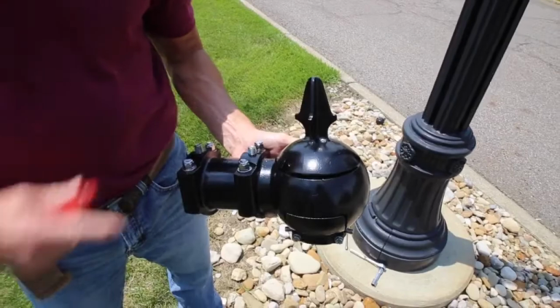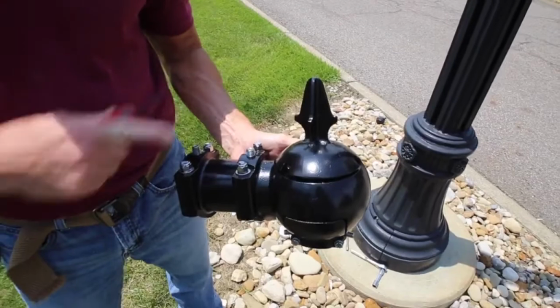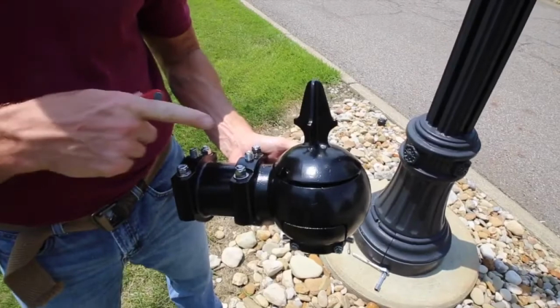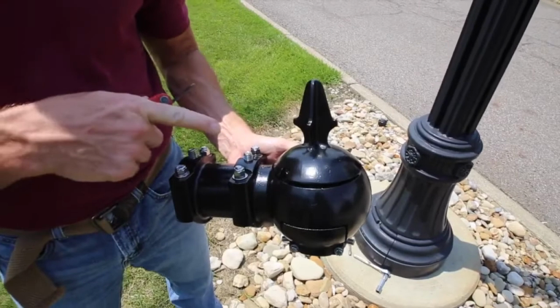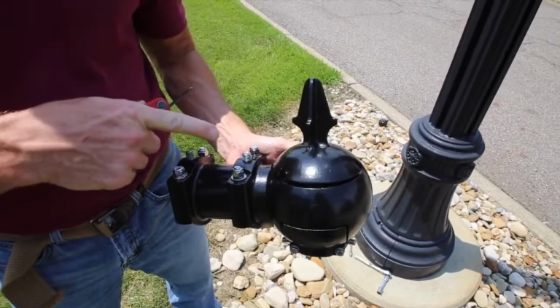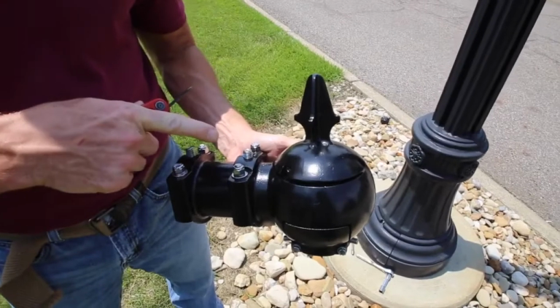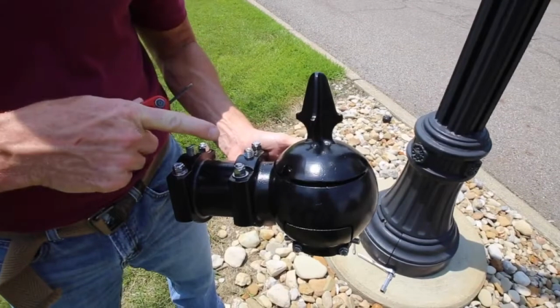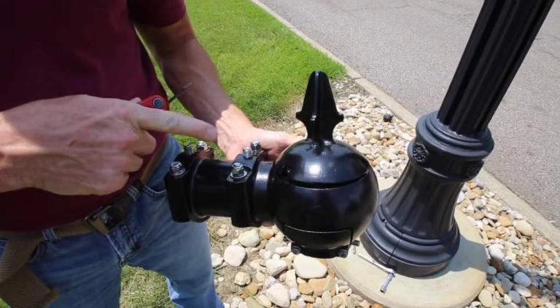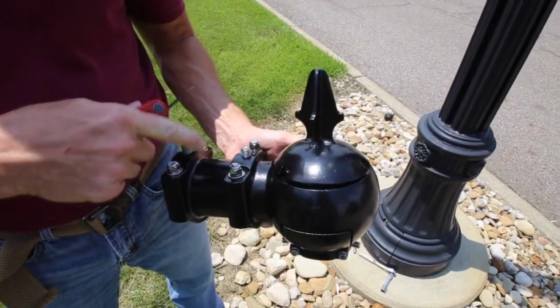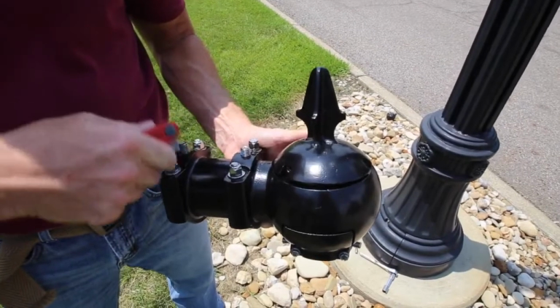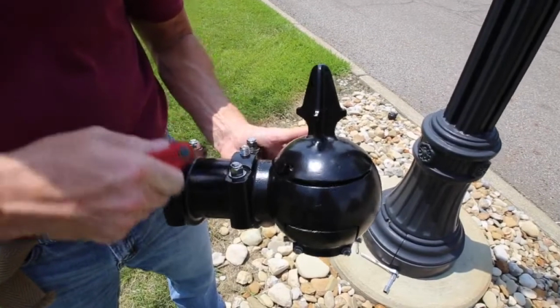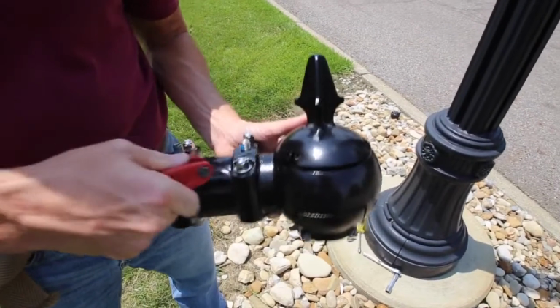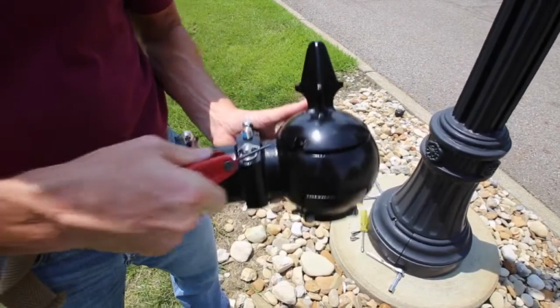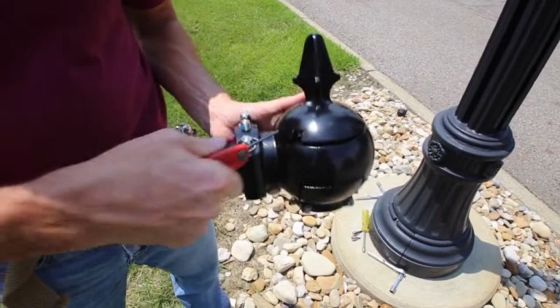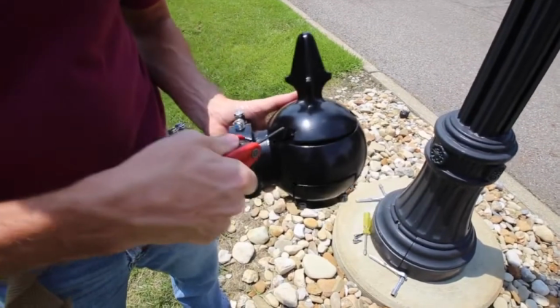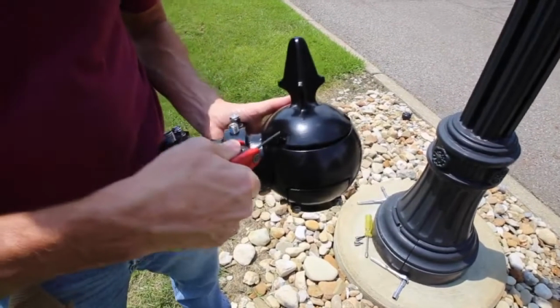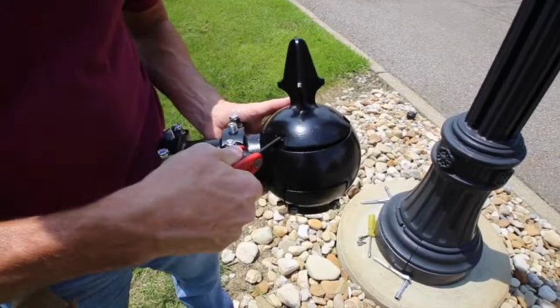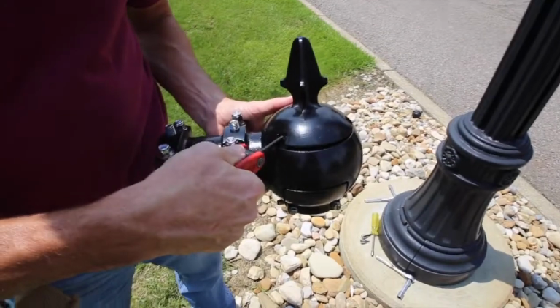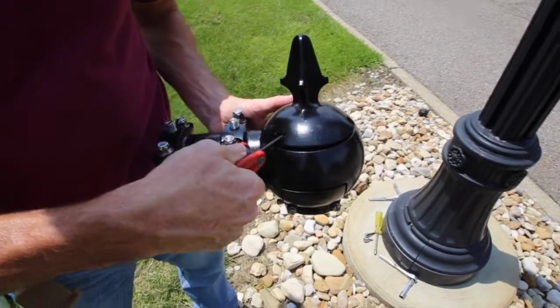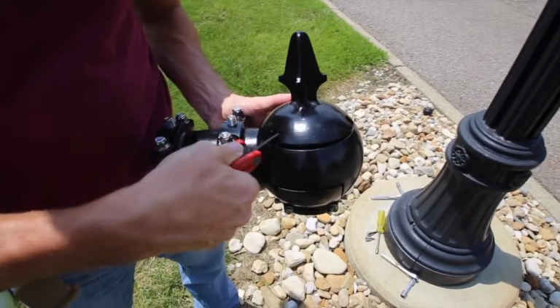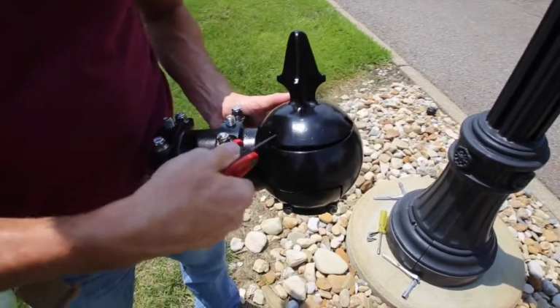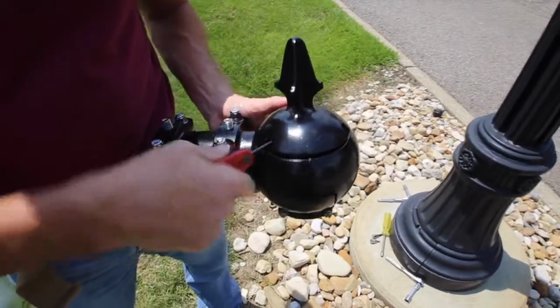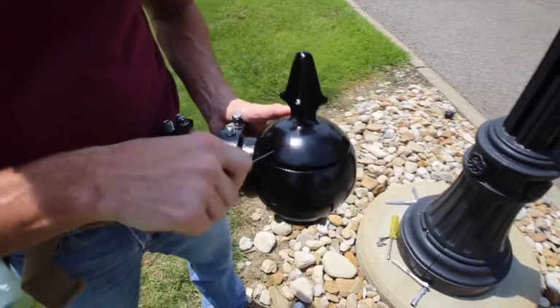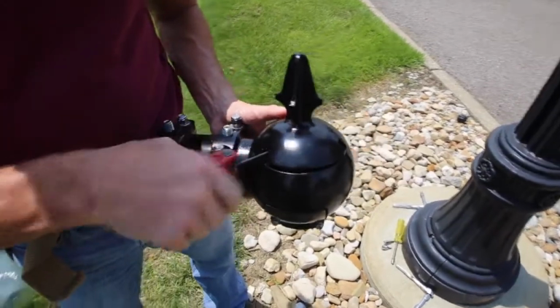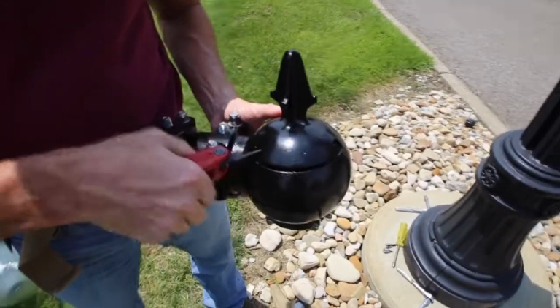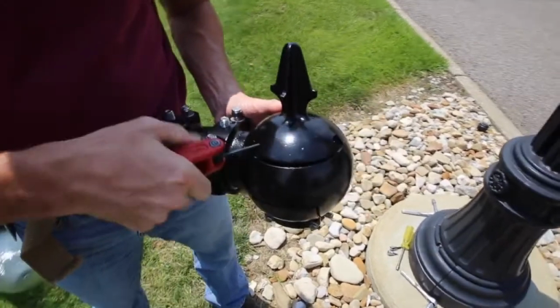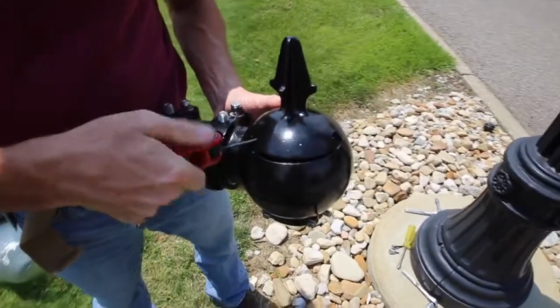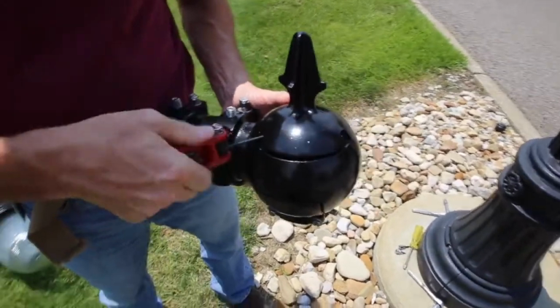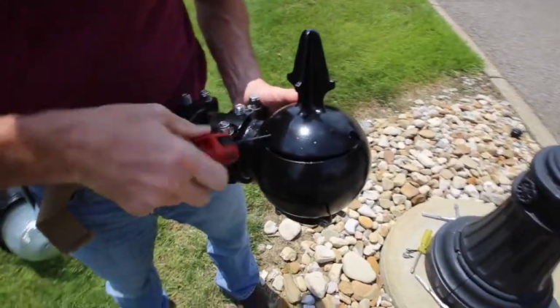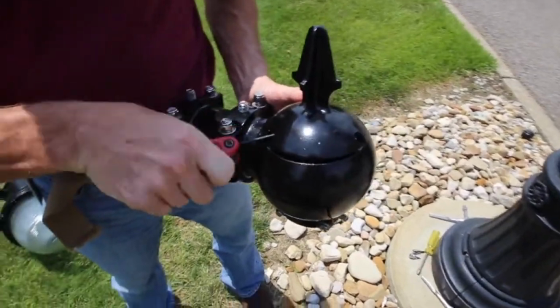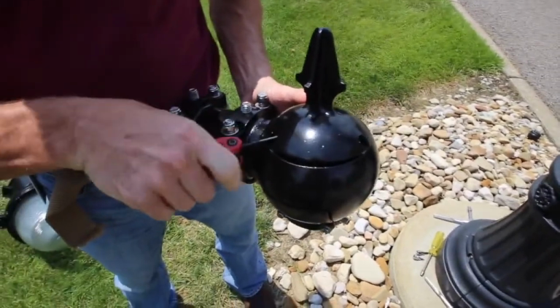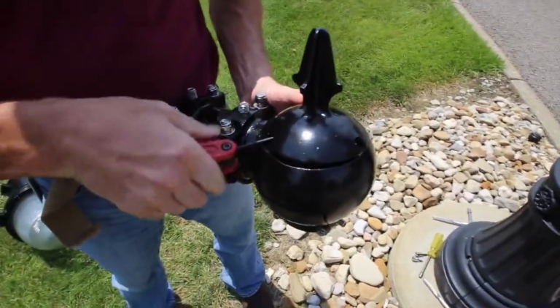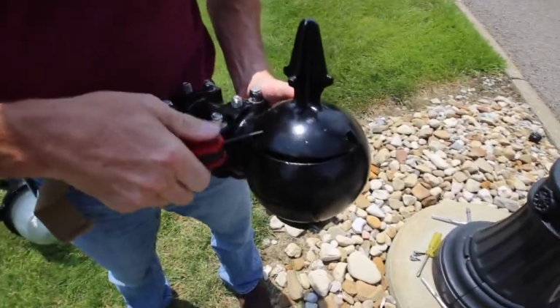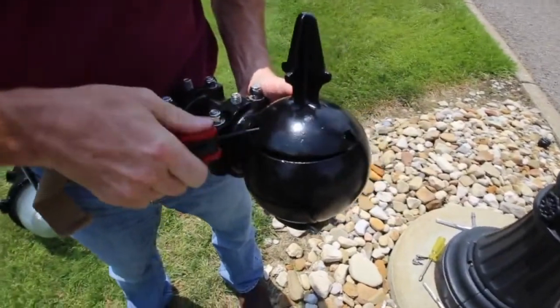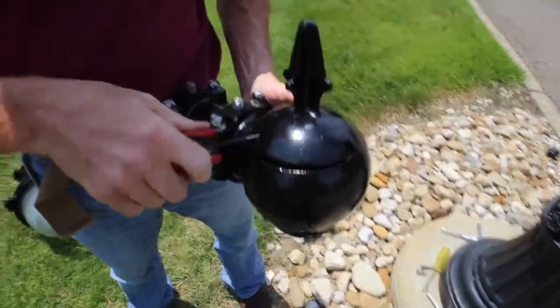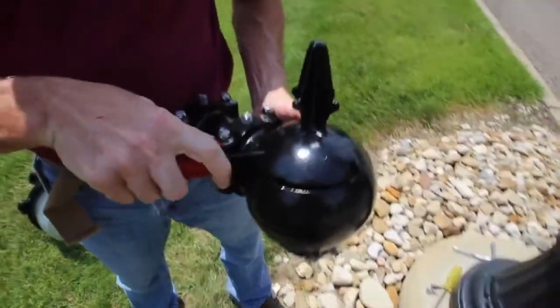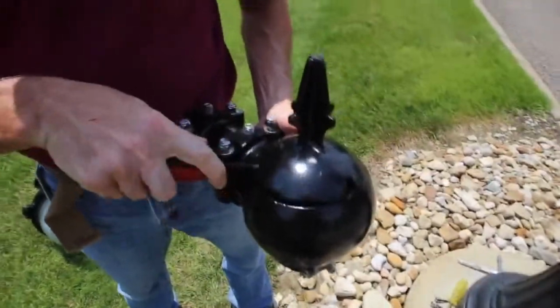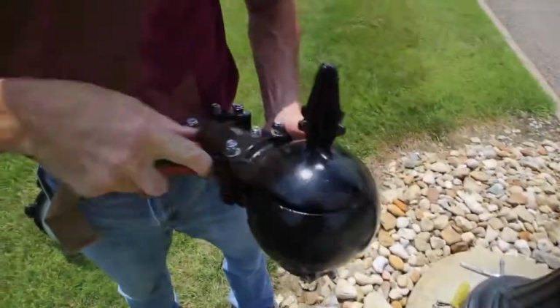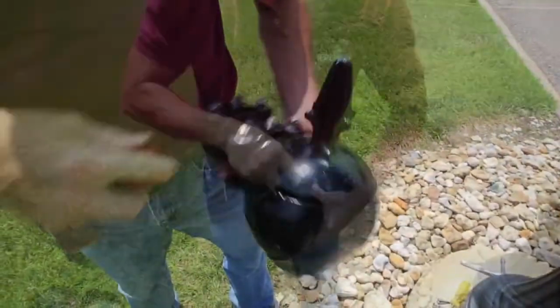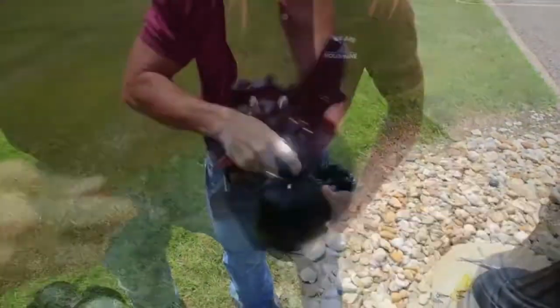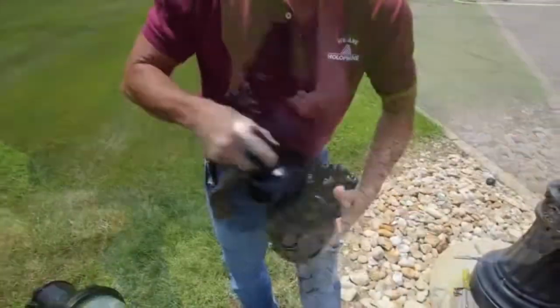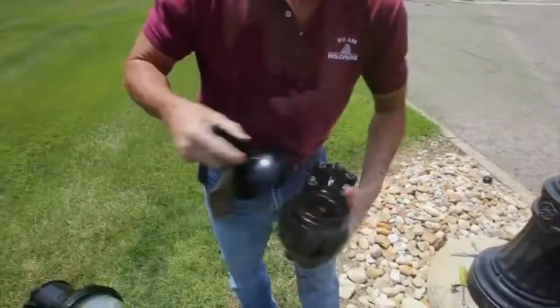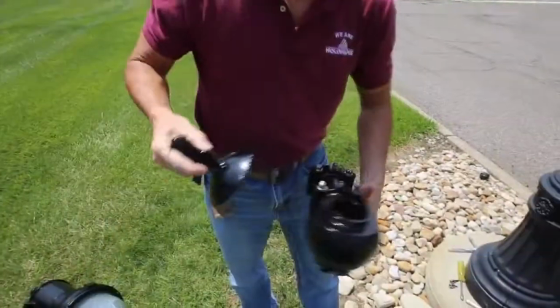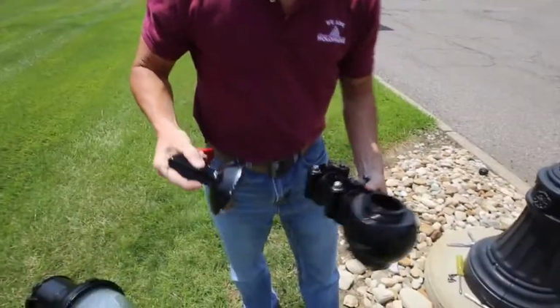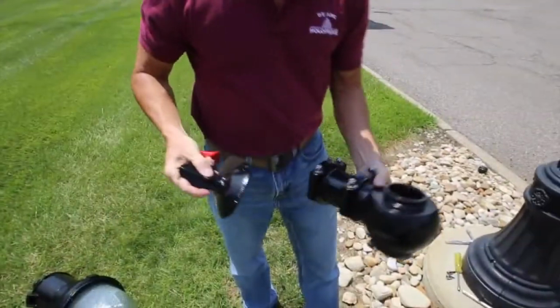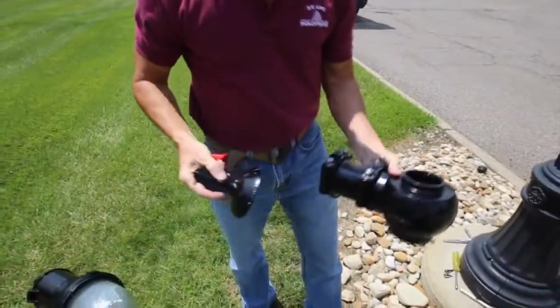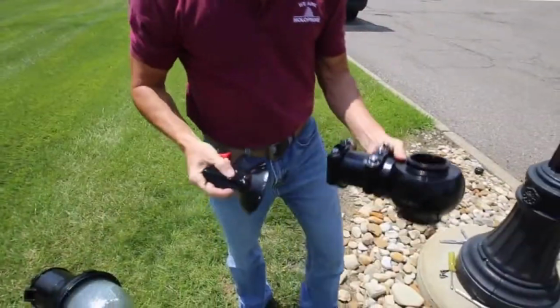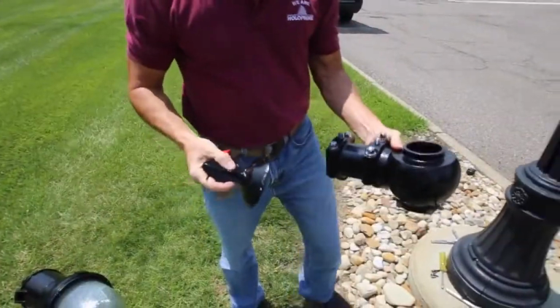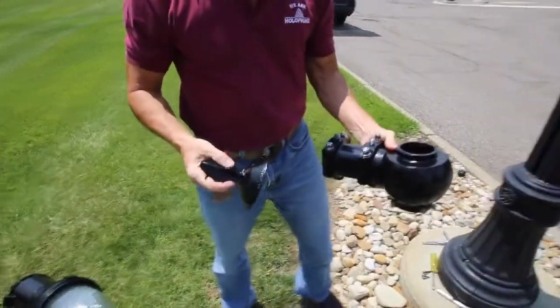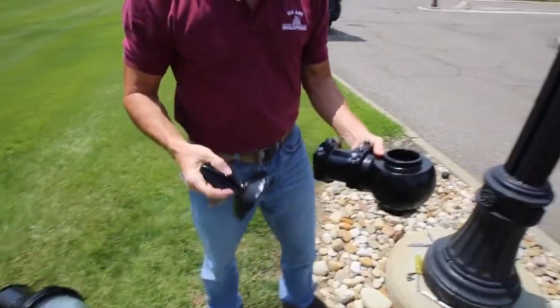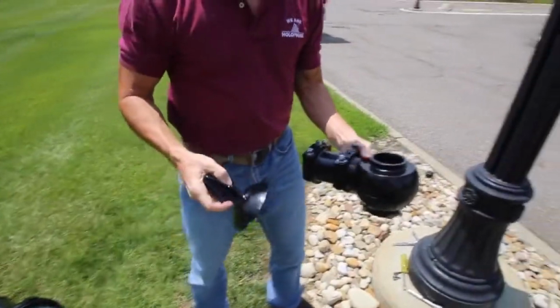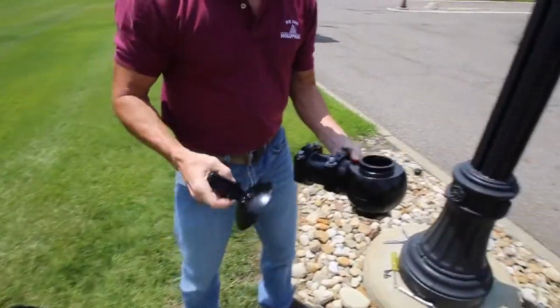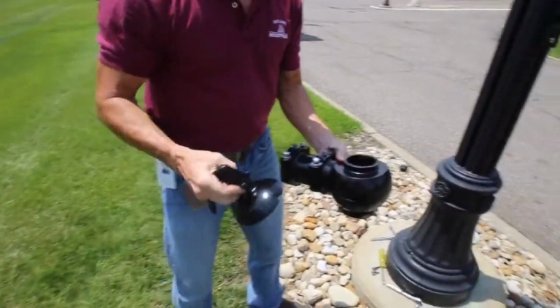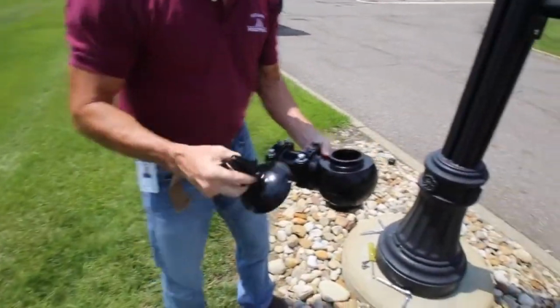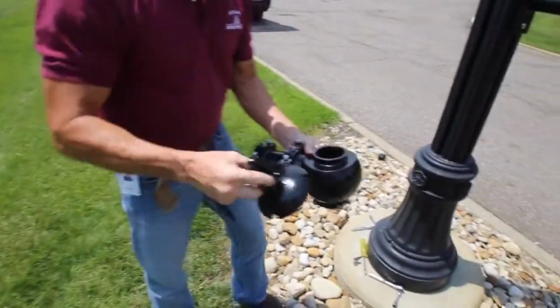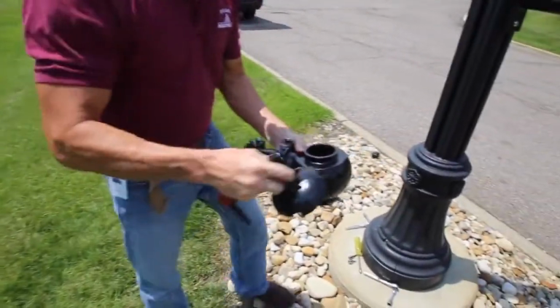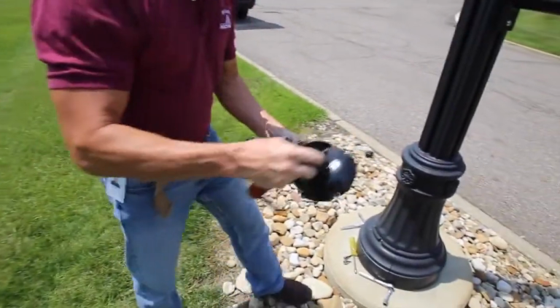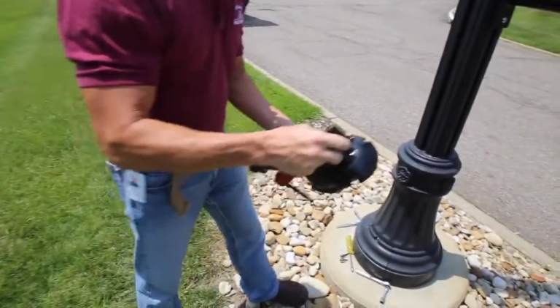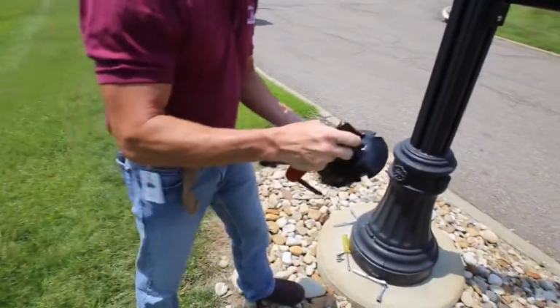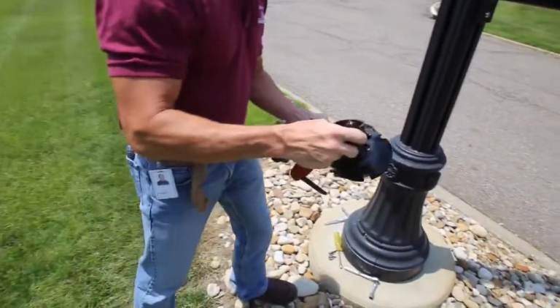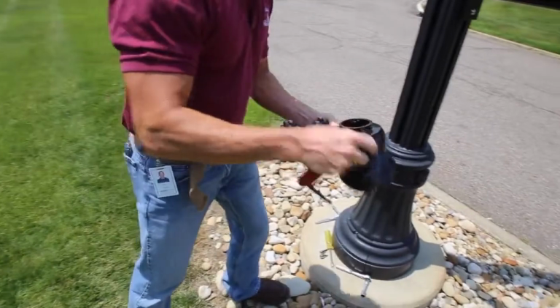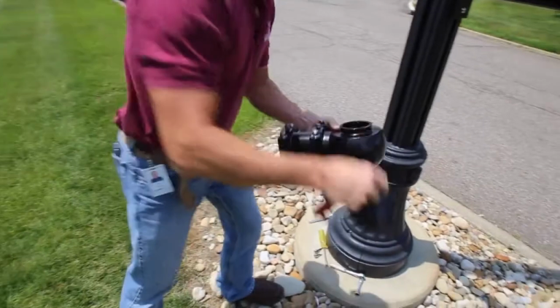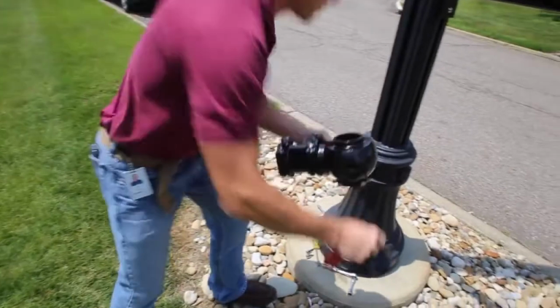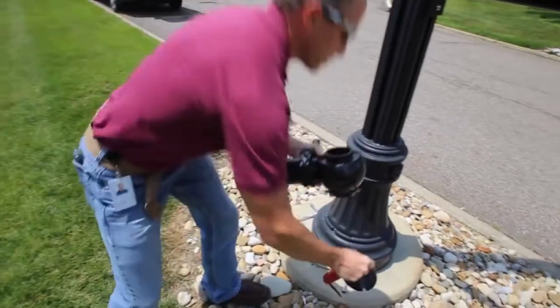One person can install a luminaire using the Holofane quick fitter. Start by loosening the finial set screws and removing the finial.